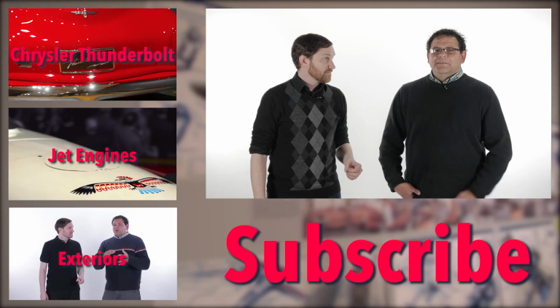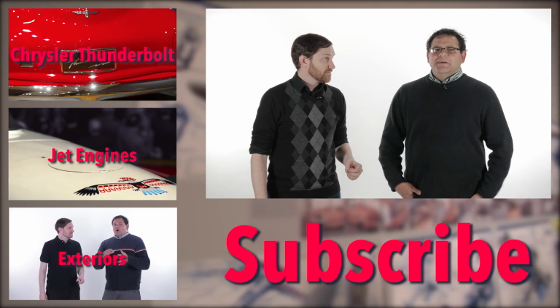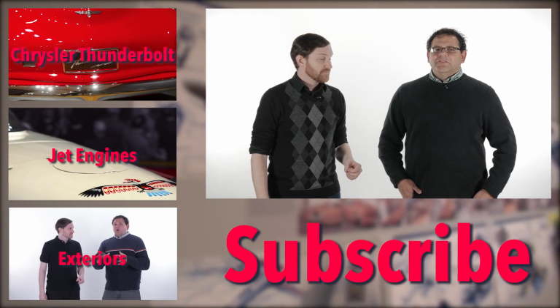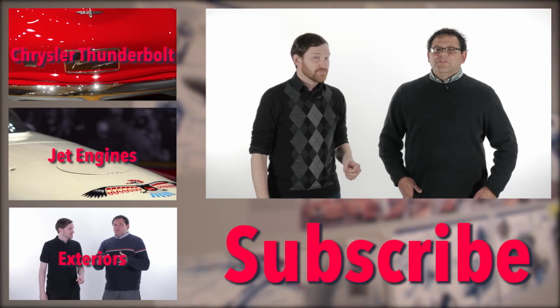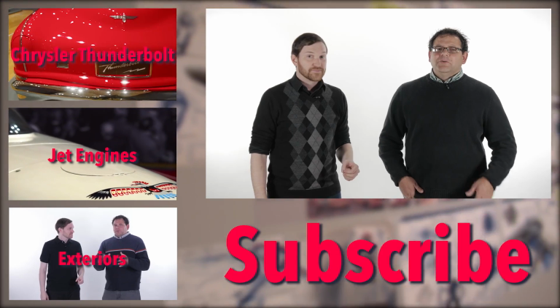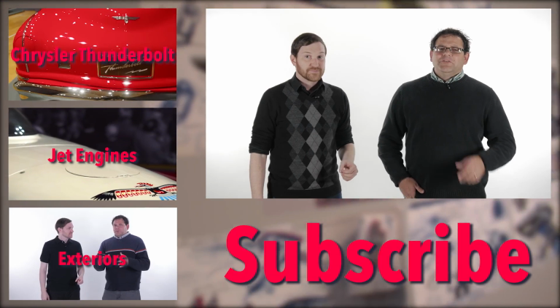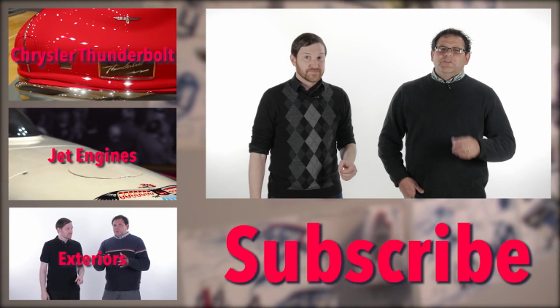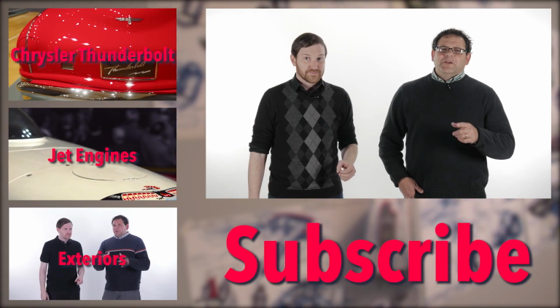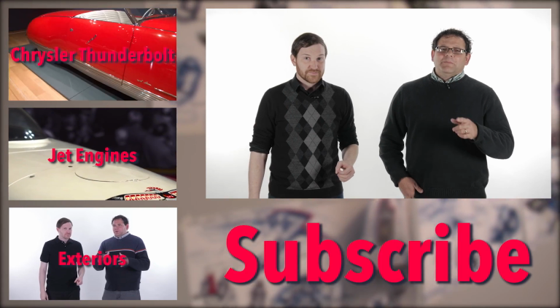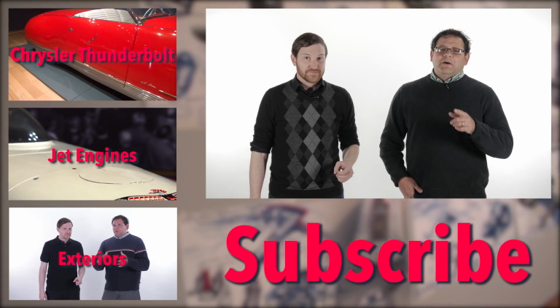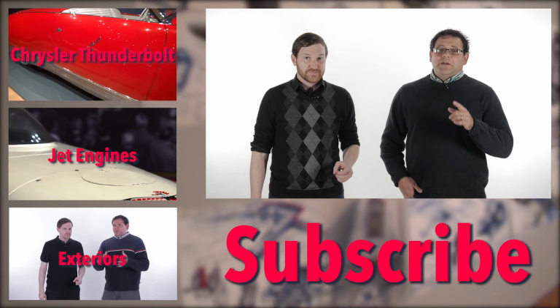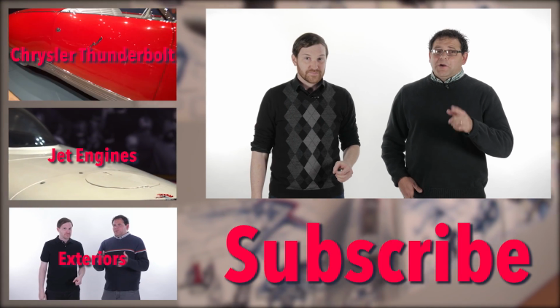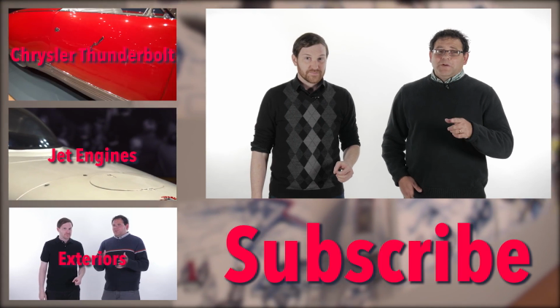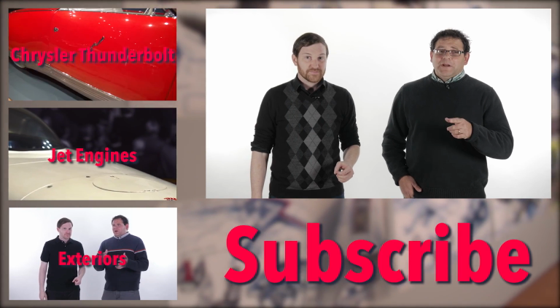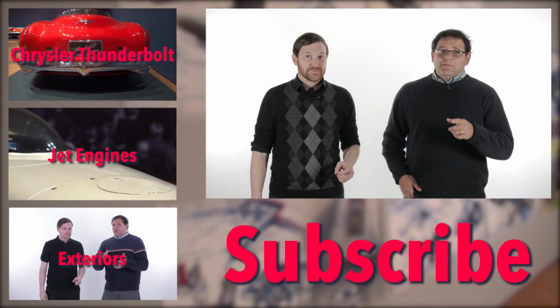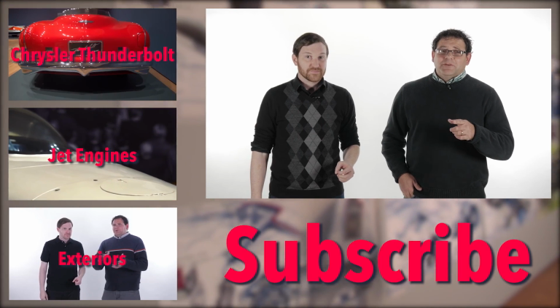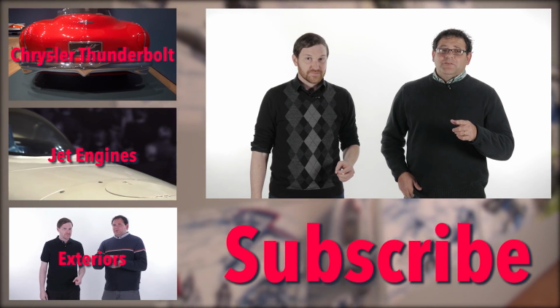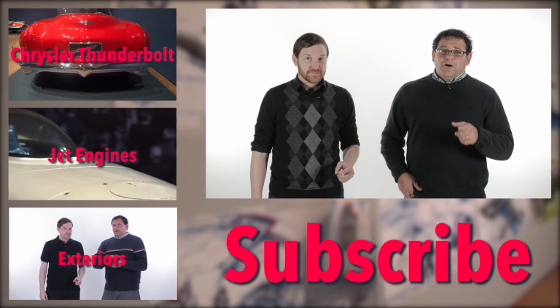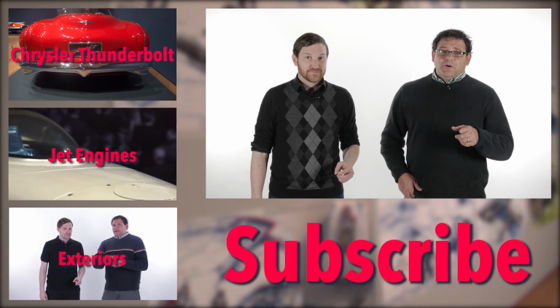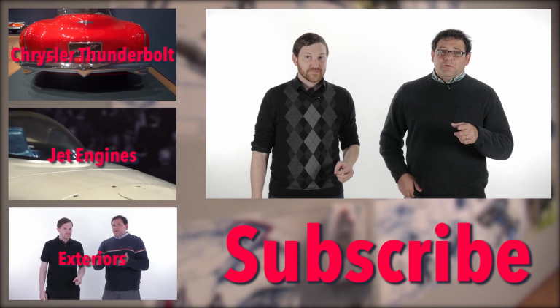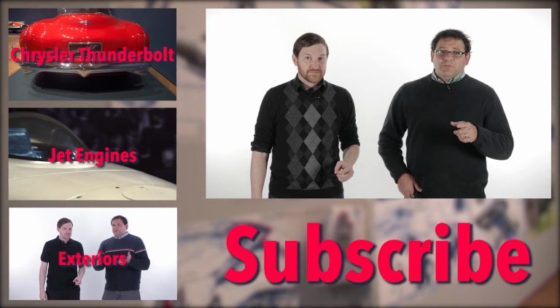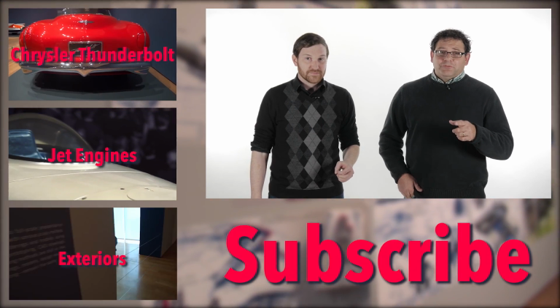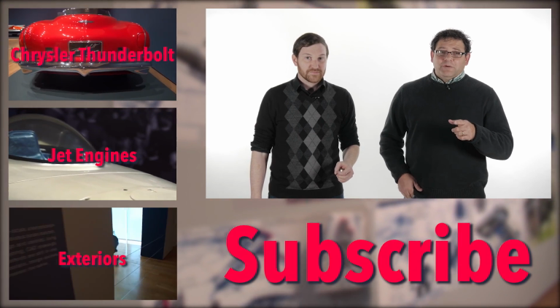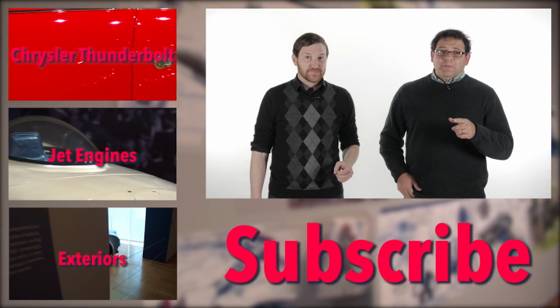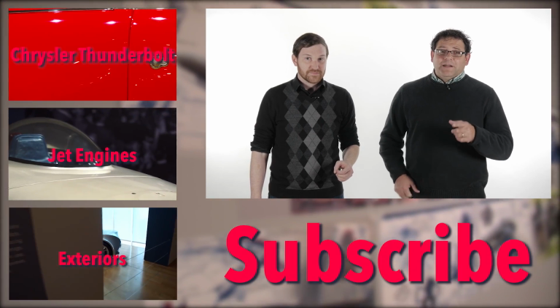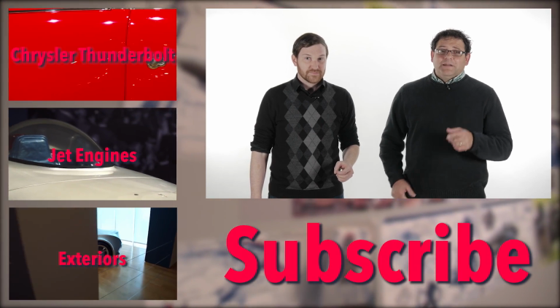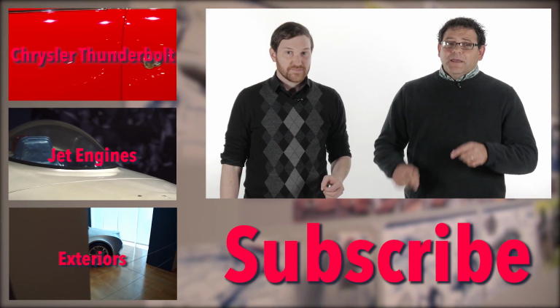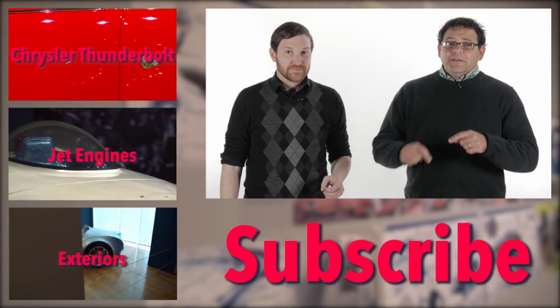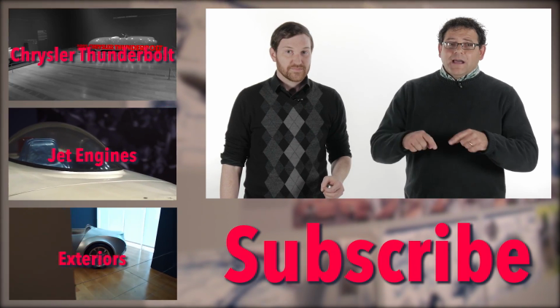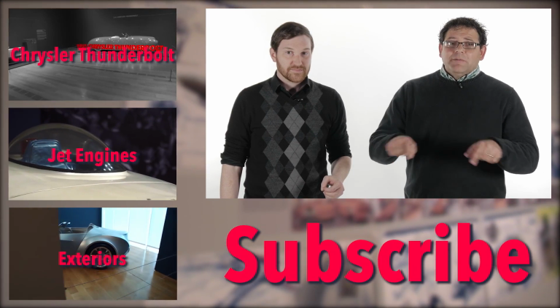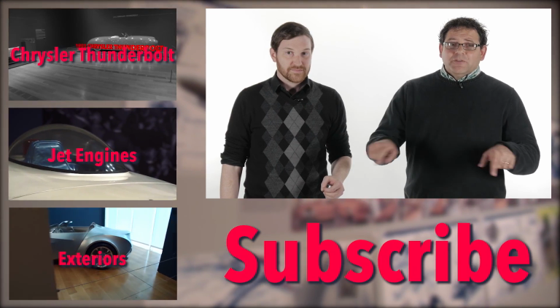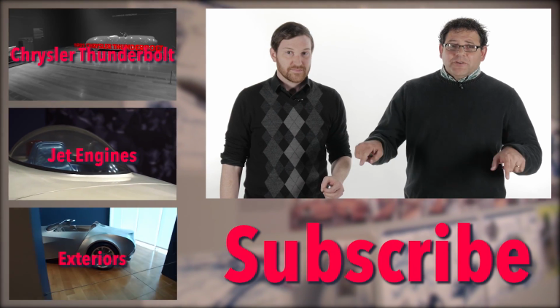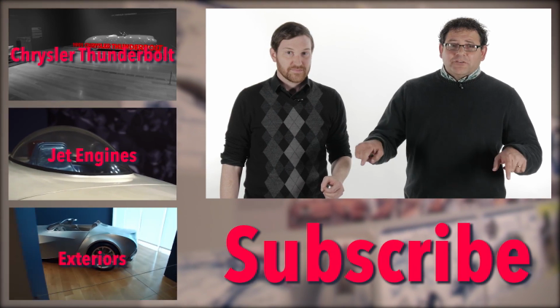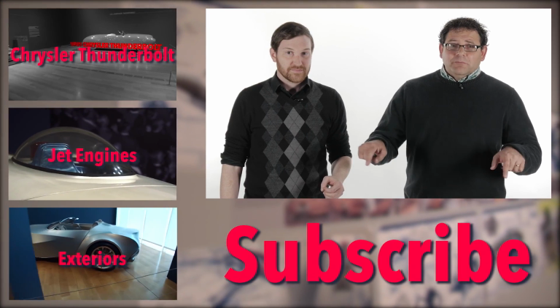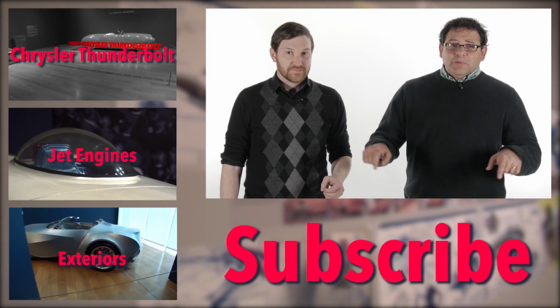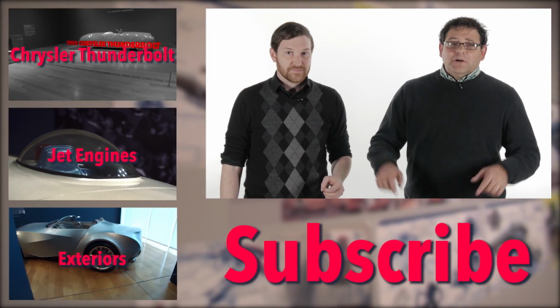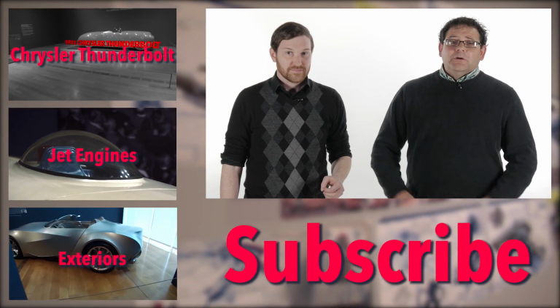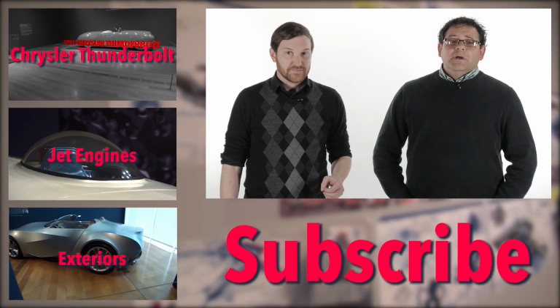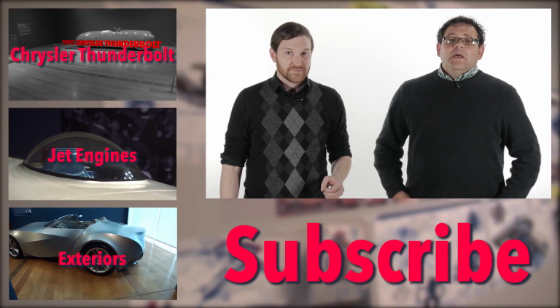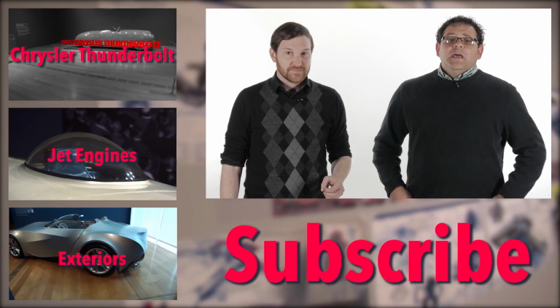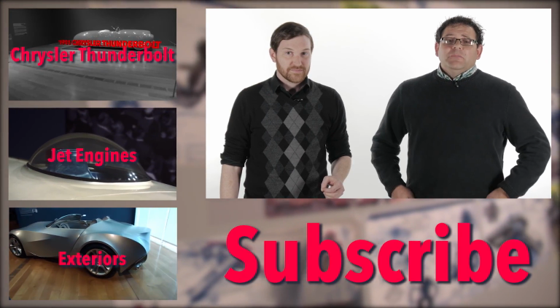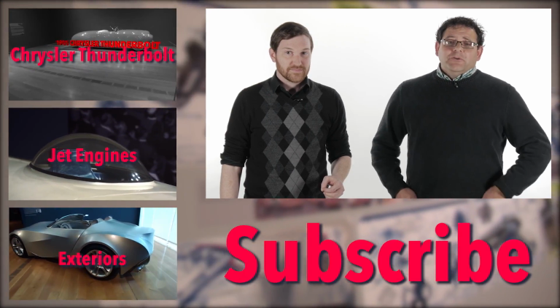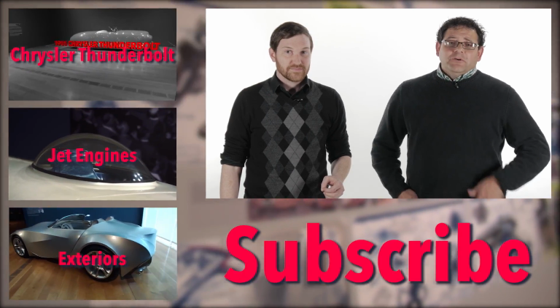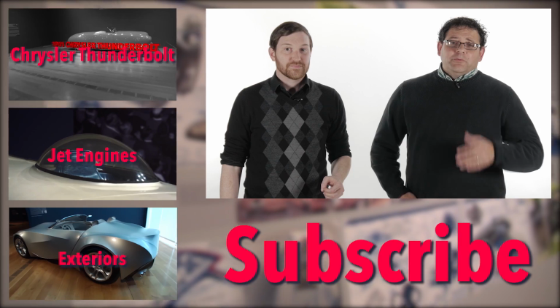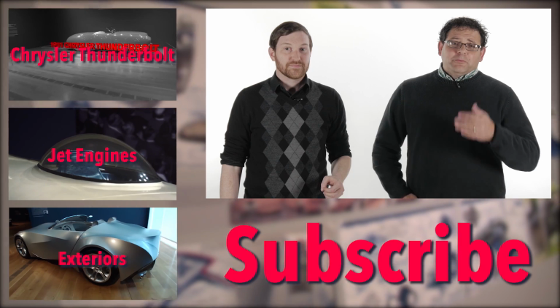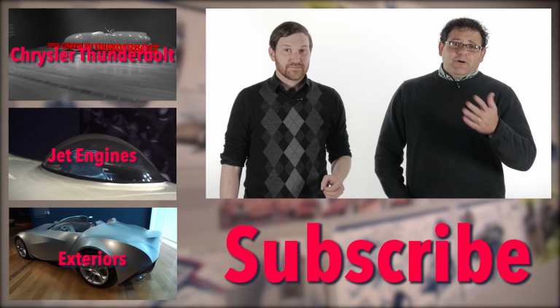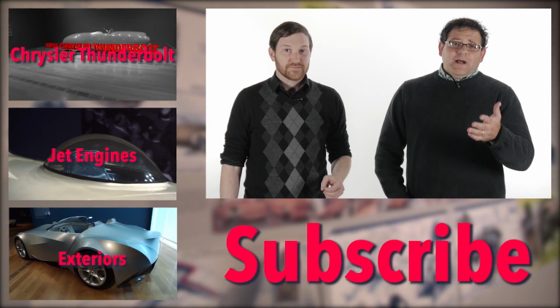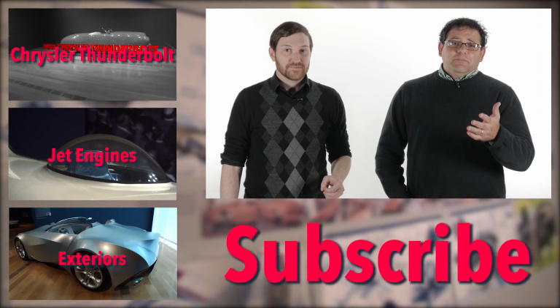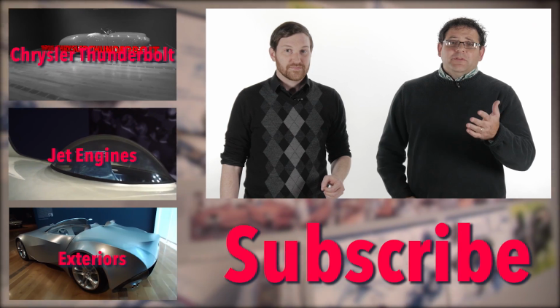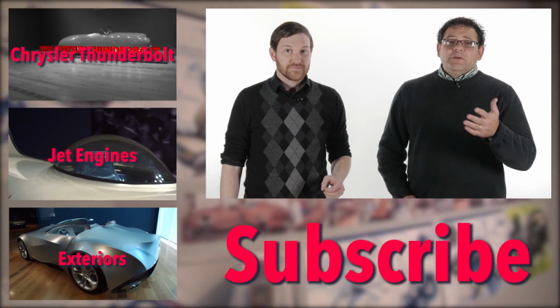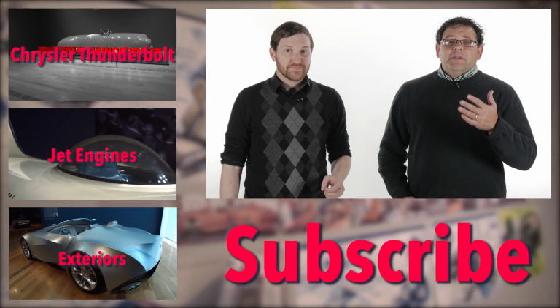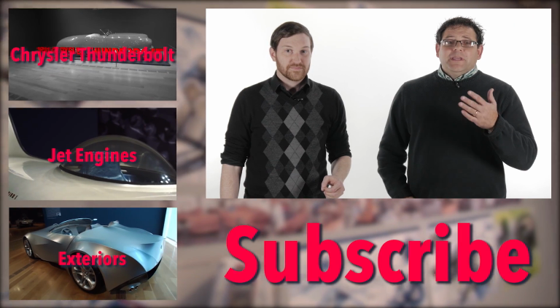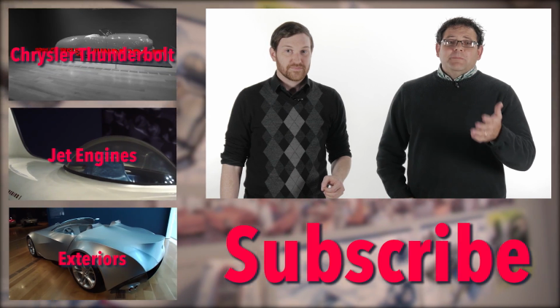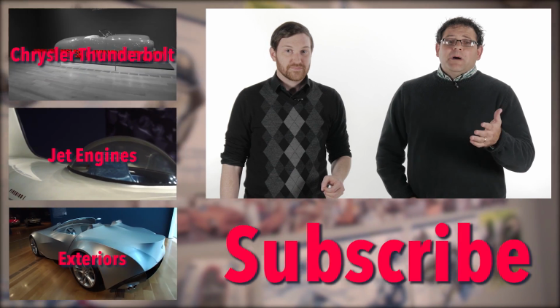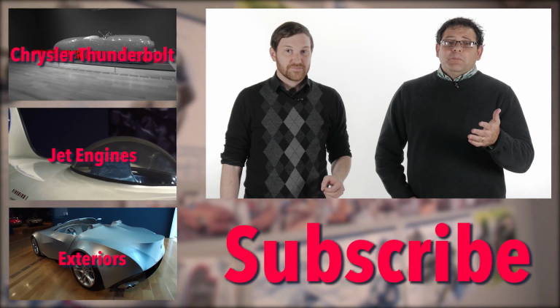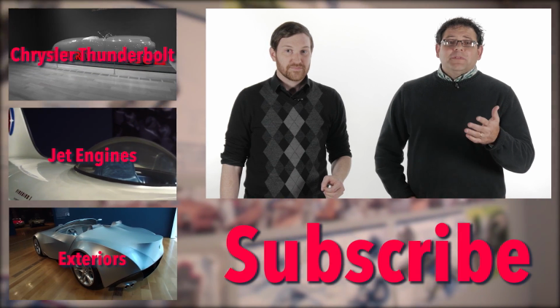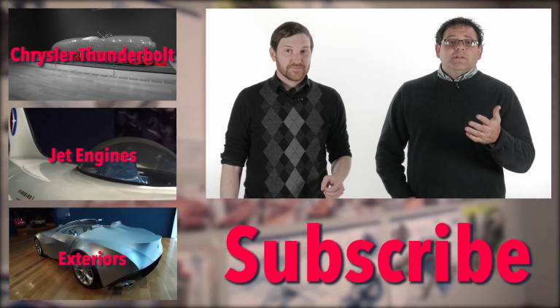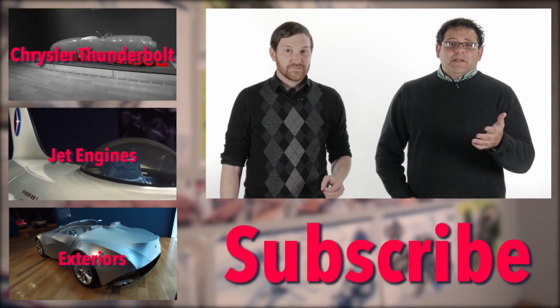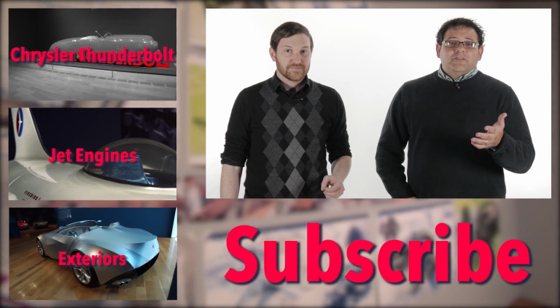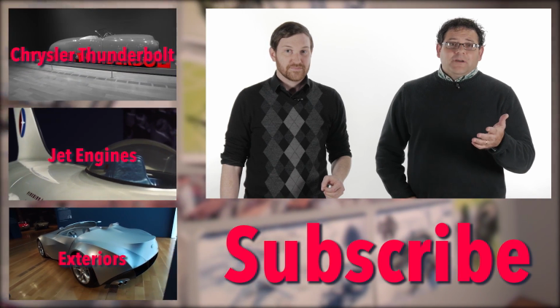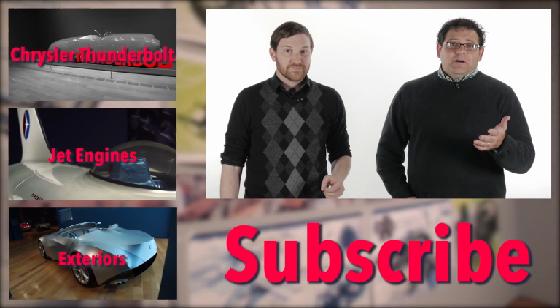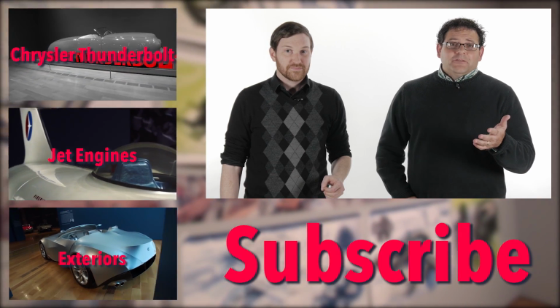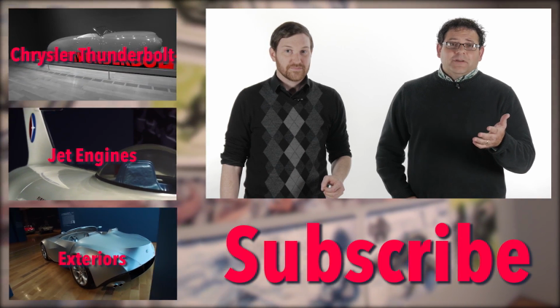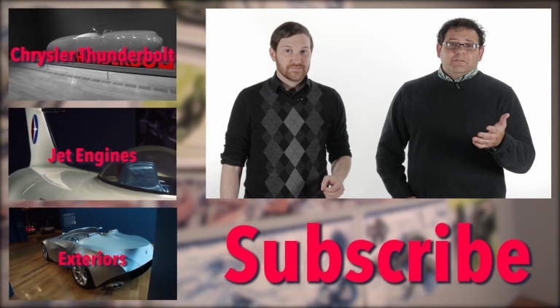Let us know what you think about aerodynamics and automotive streamlining in the comments section below, and be sure to subscribe so that you can keep up with the latest car stuff.